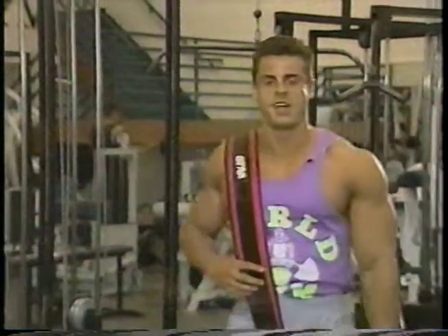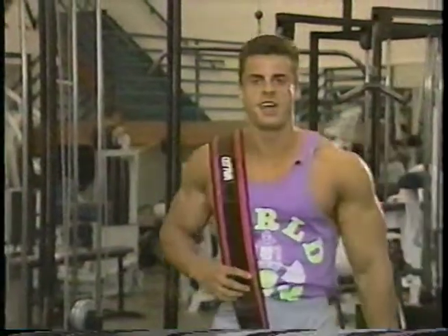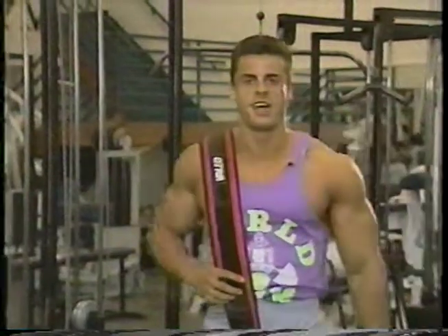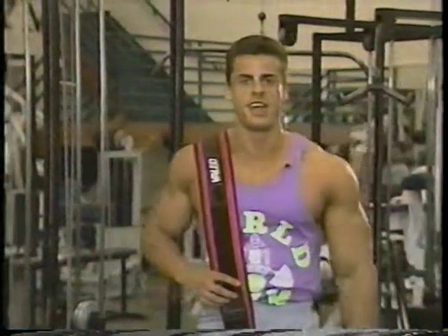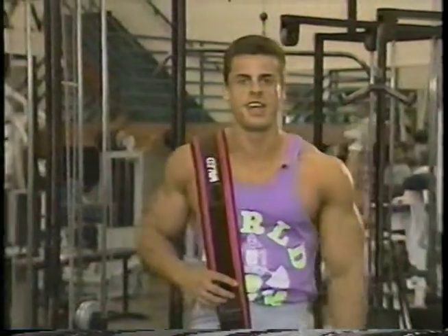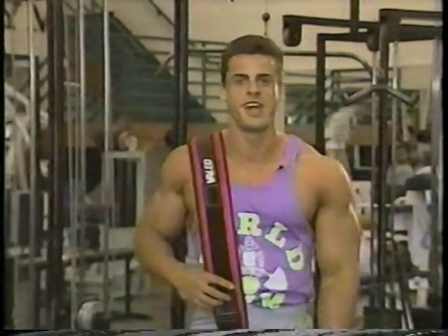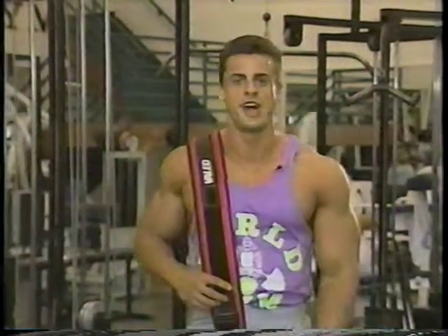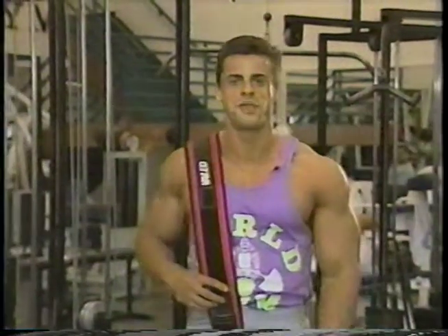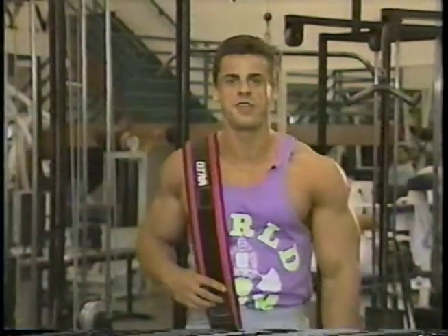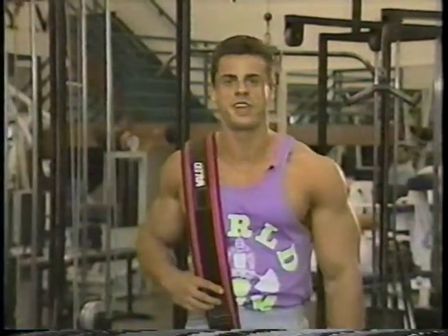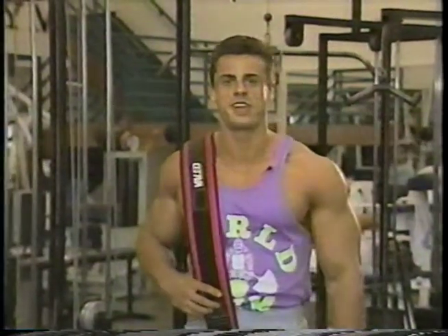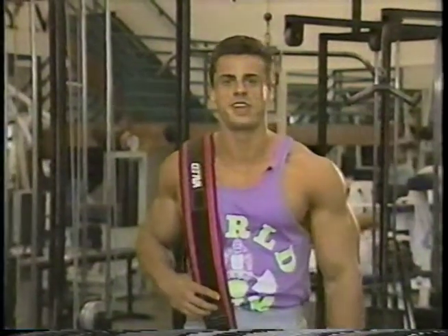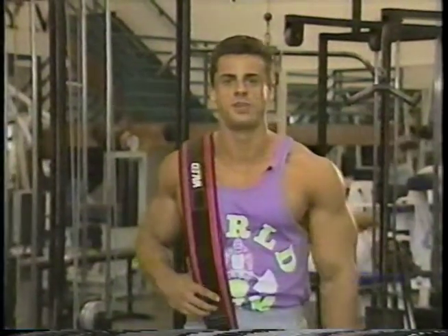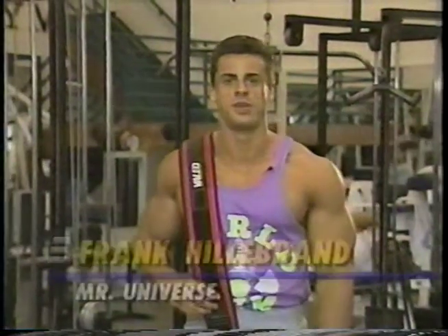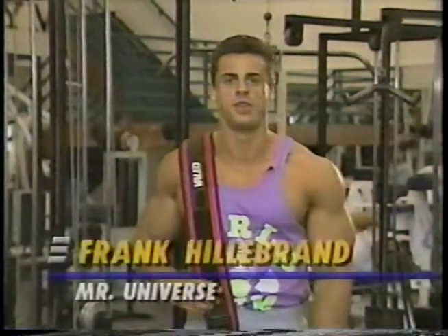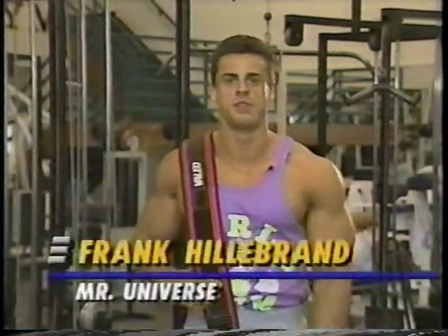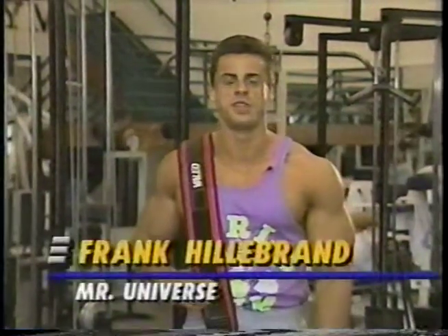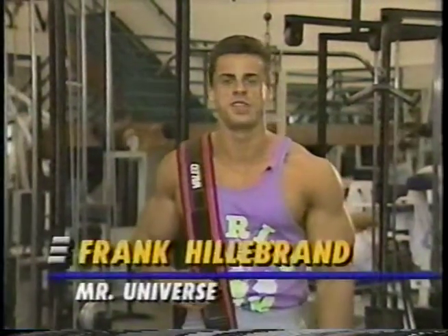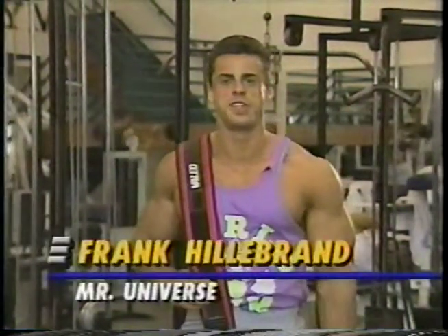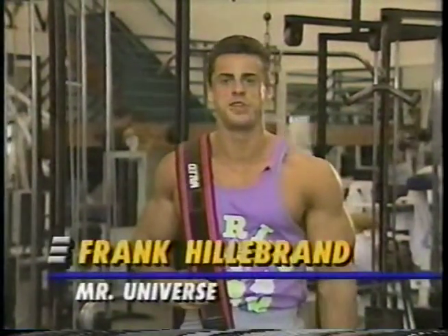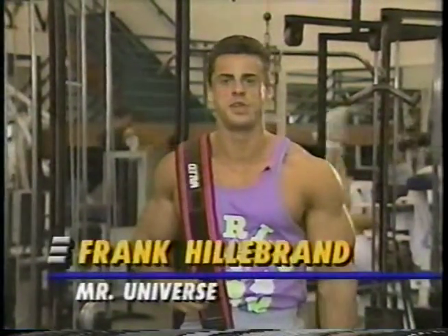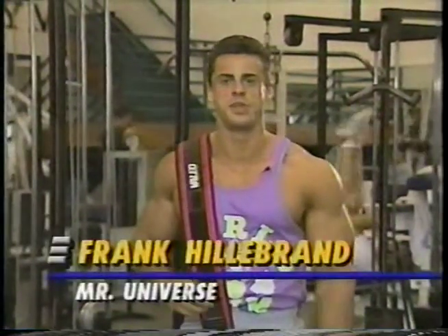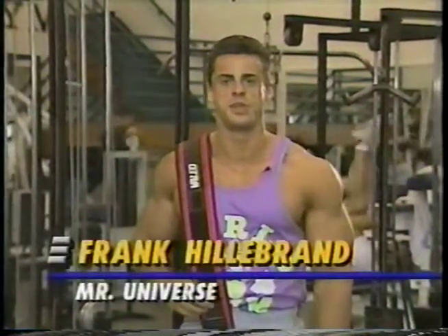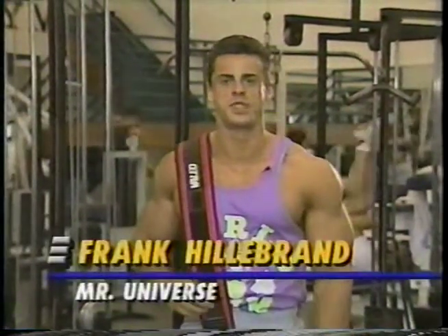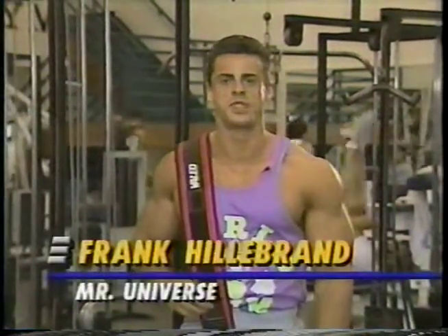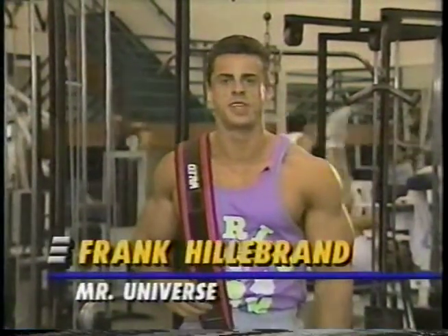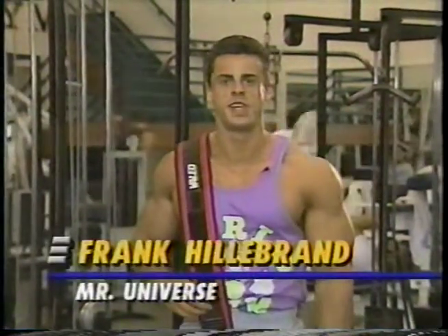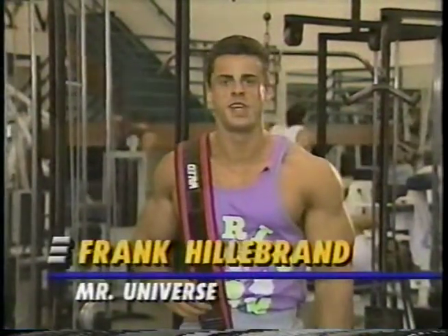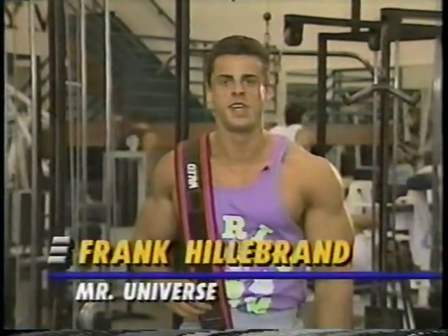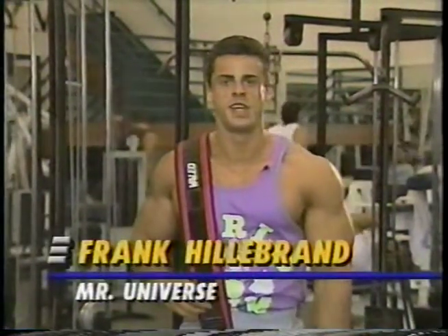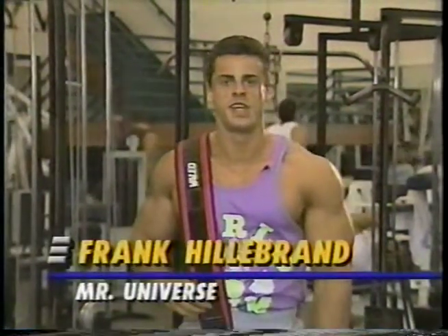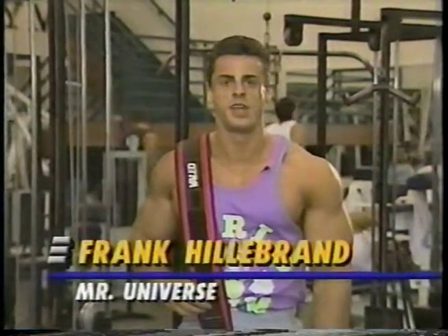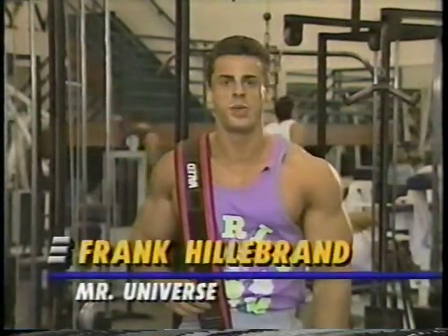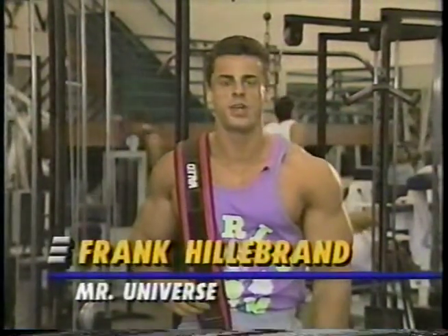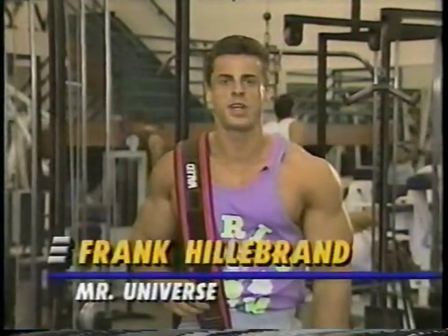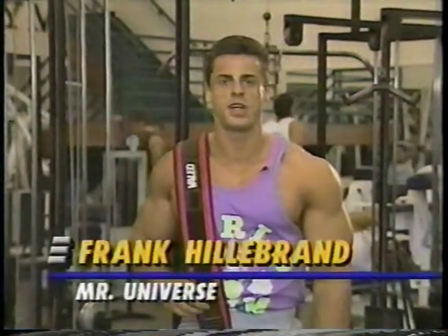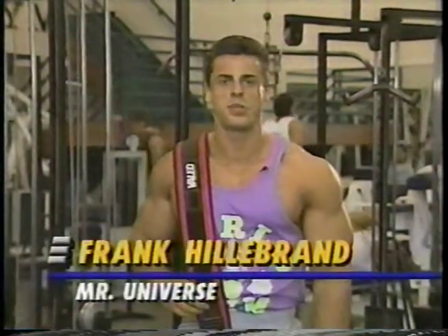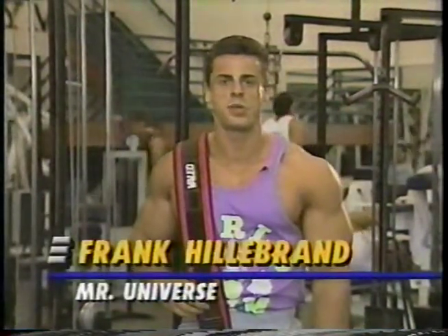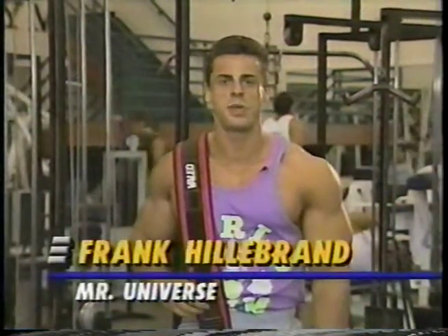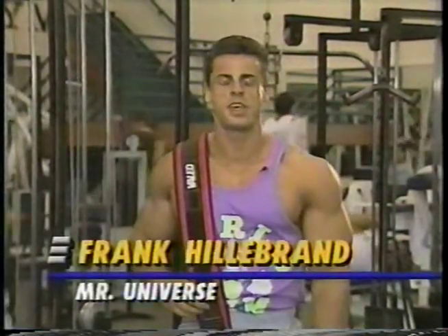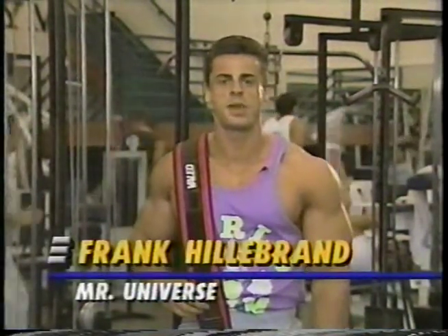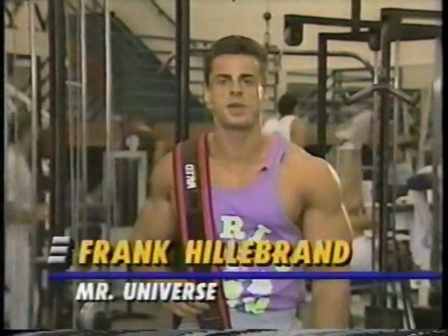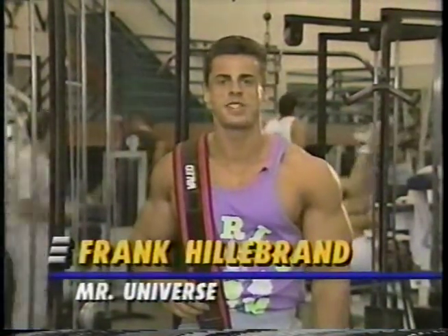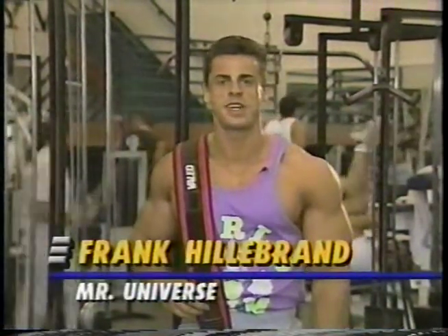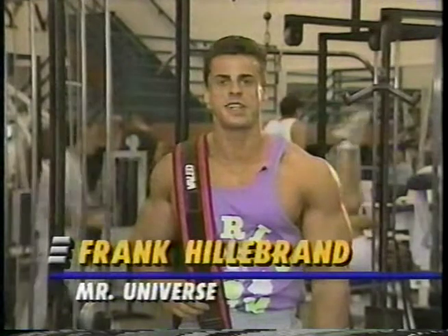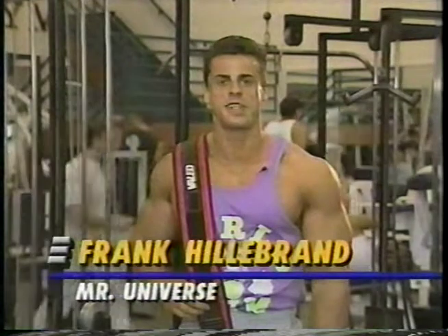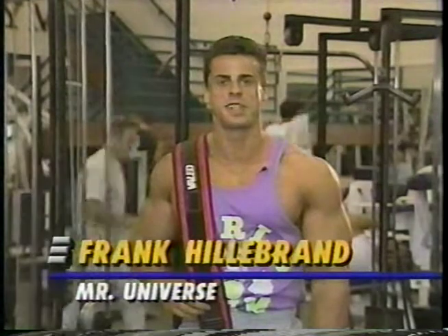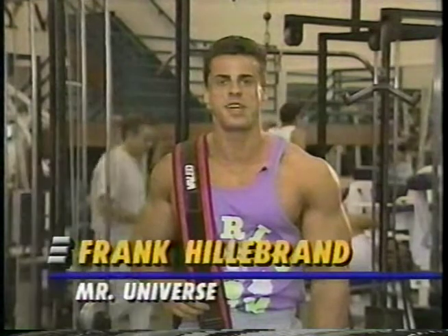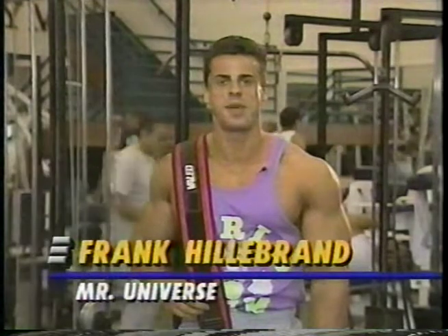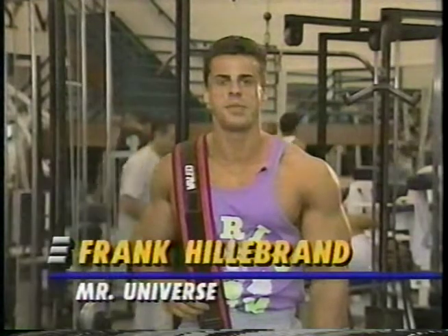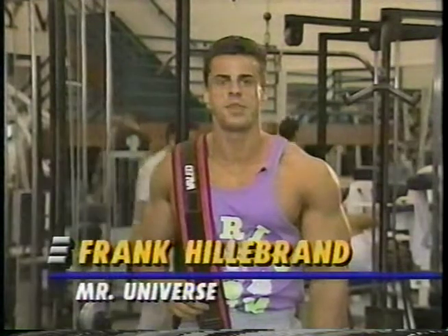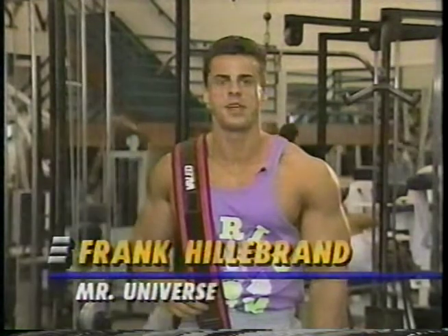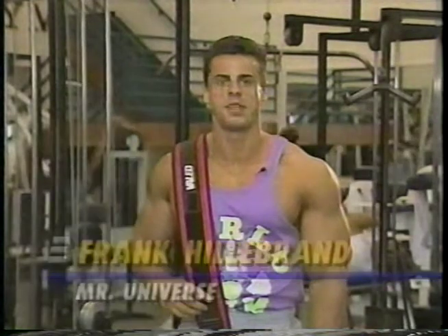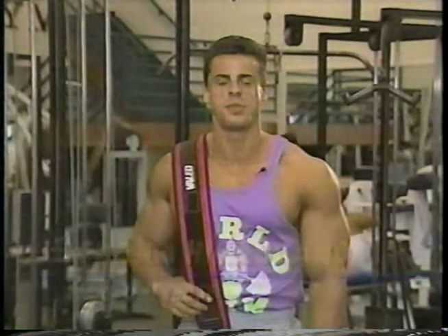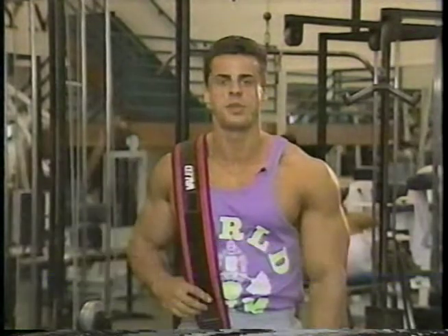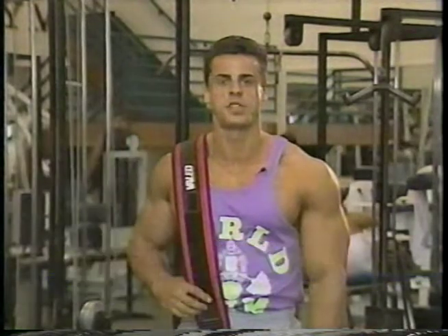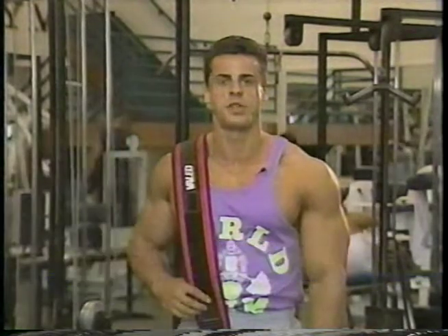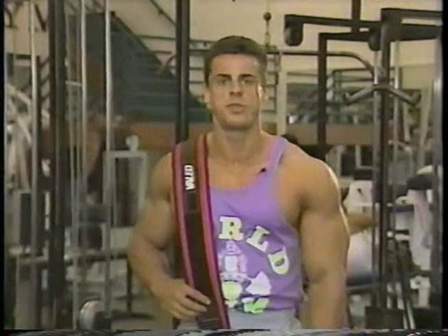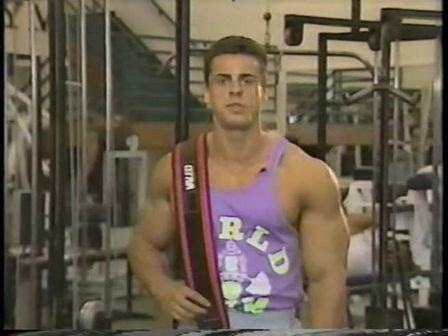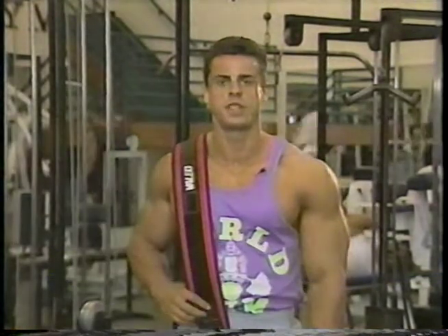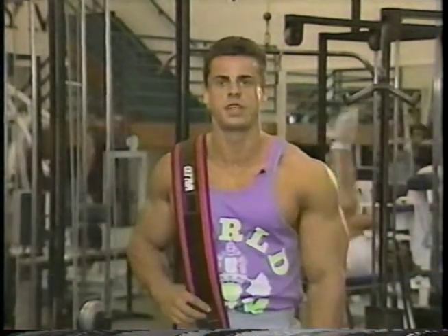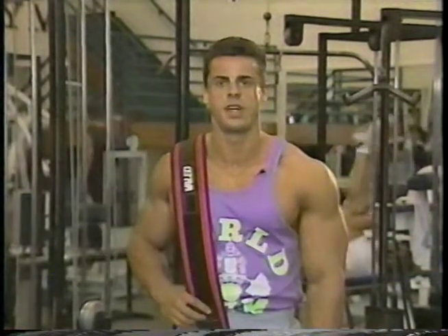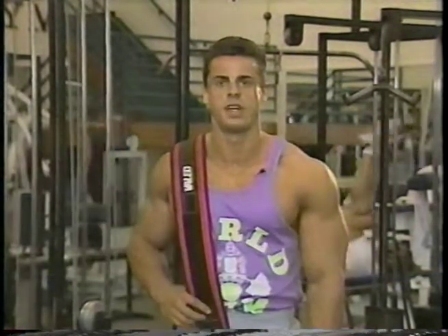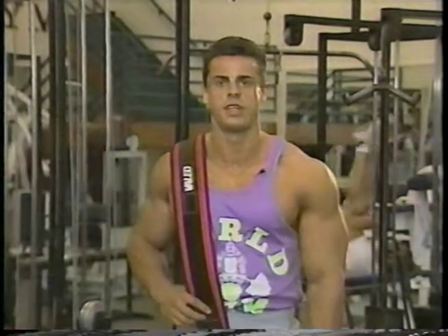Hi, I'm Frank Gillibrand, Mr. Universe. In a week, I'll be making my second attempt at the Mr. Olympia title.